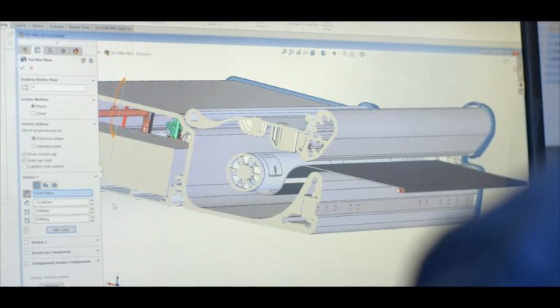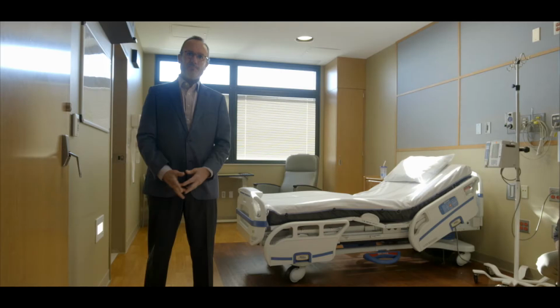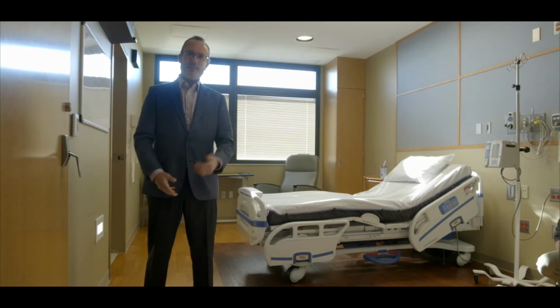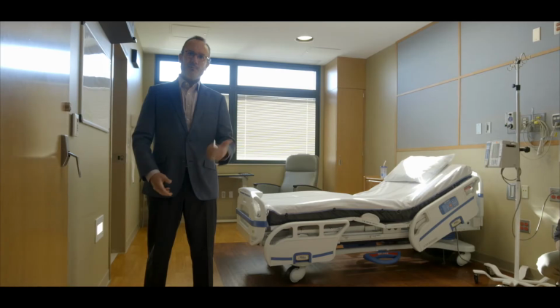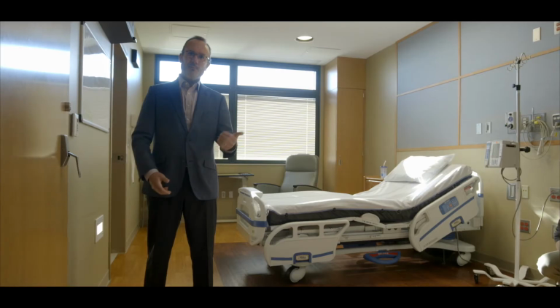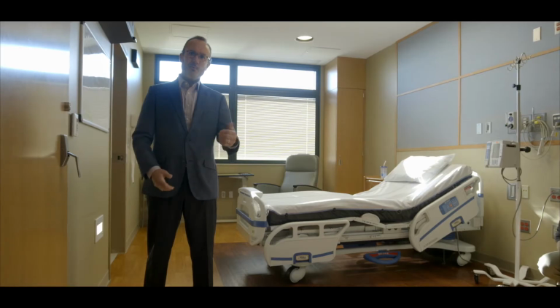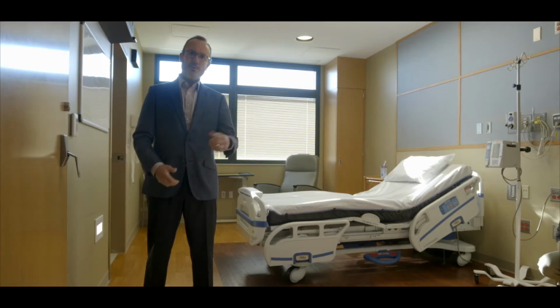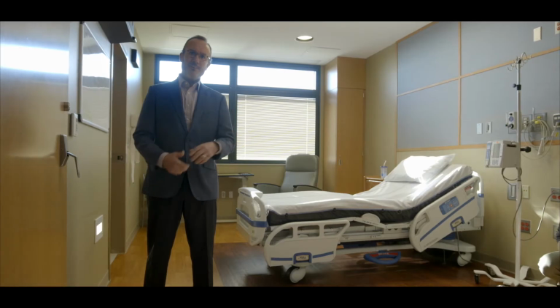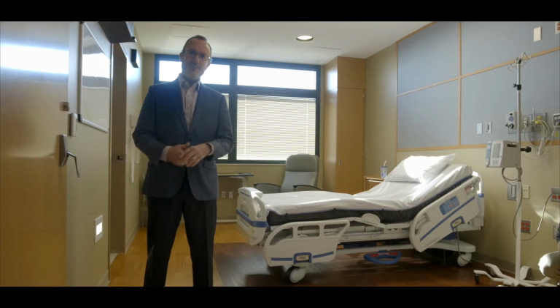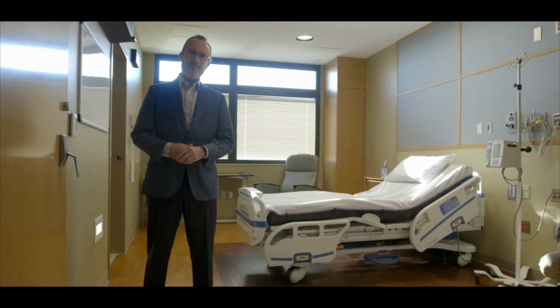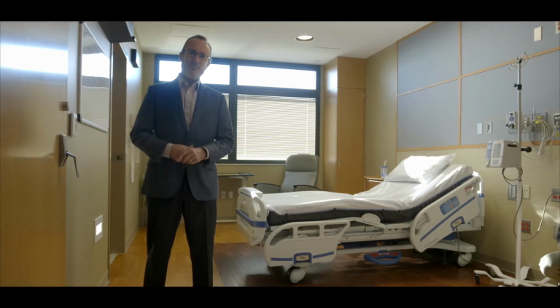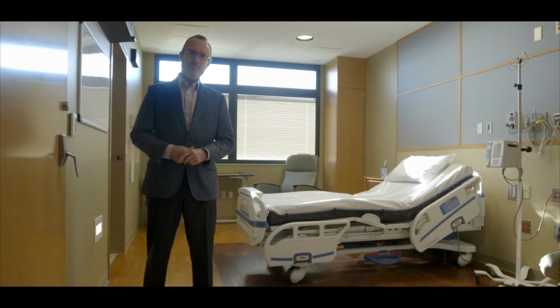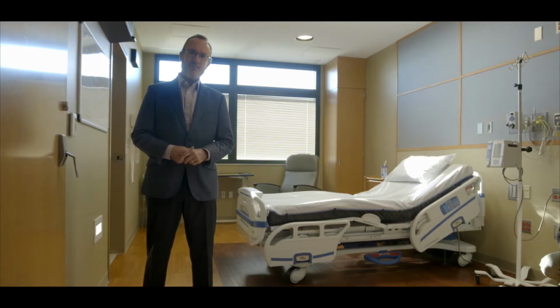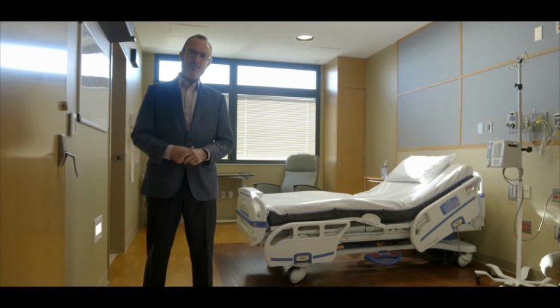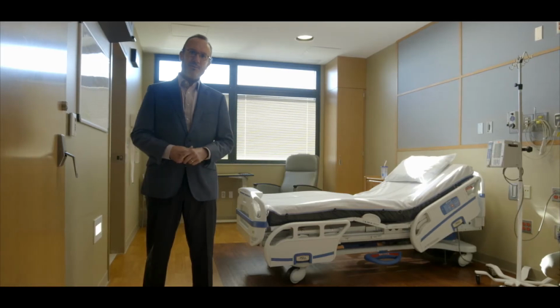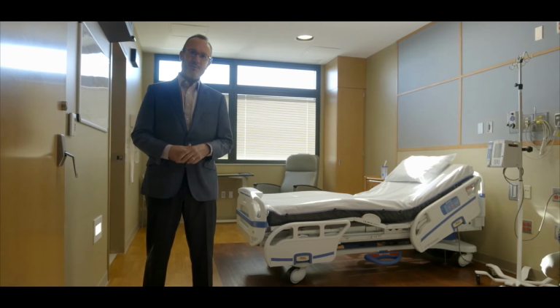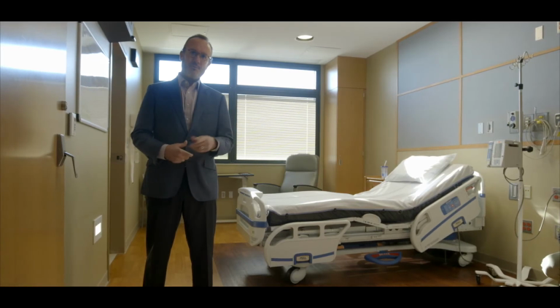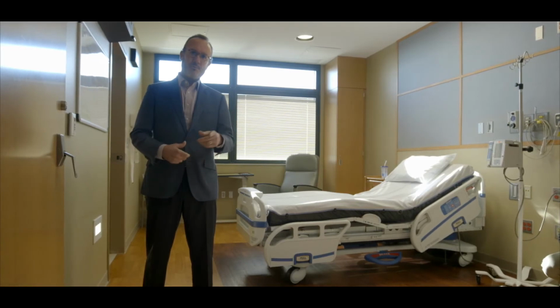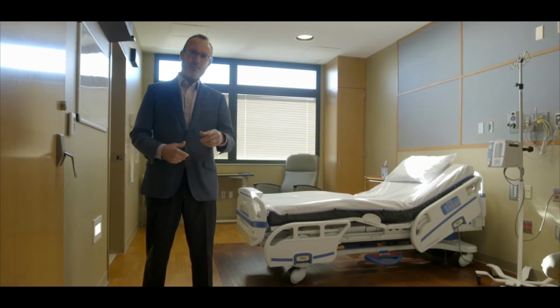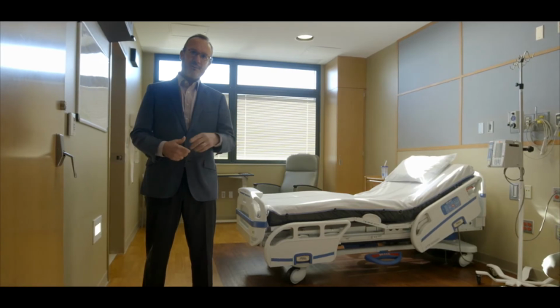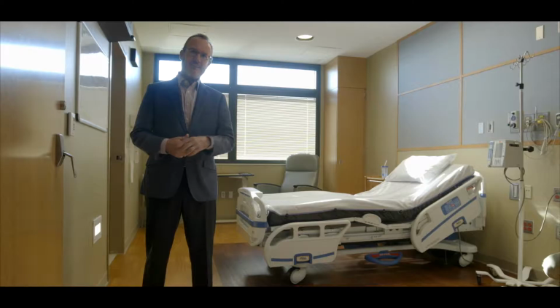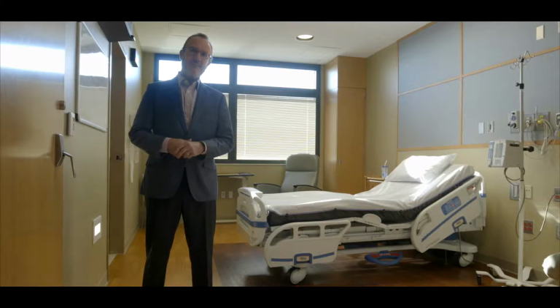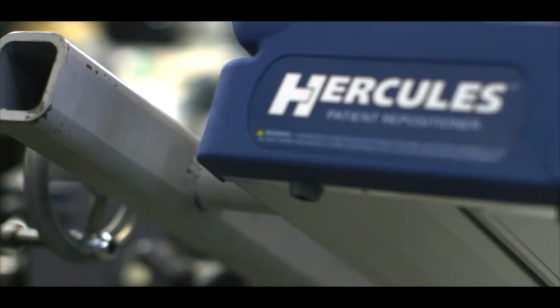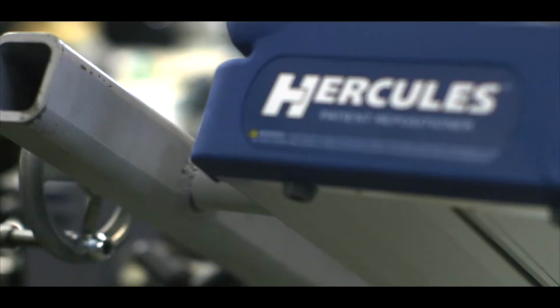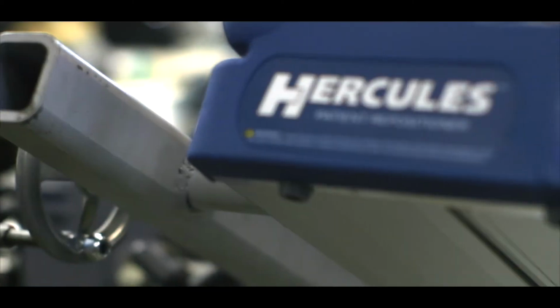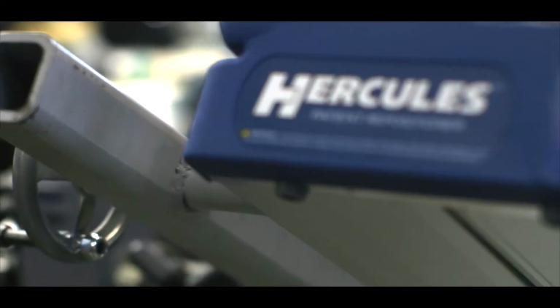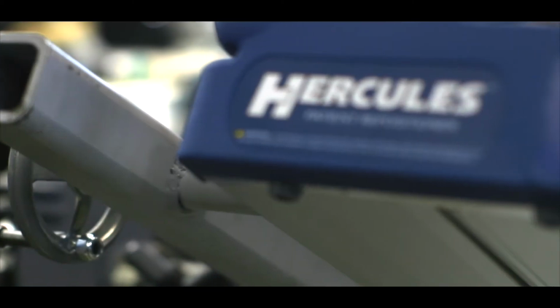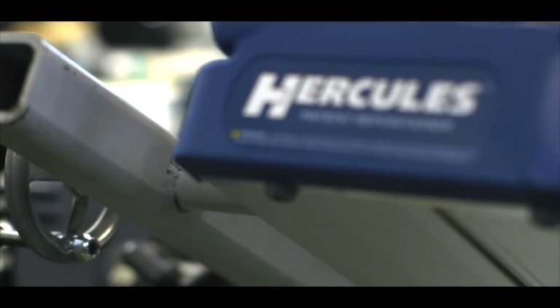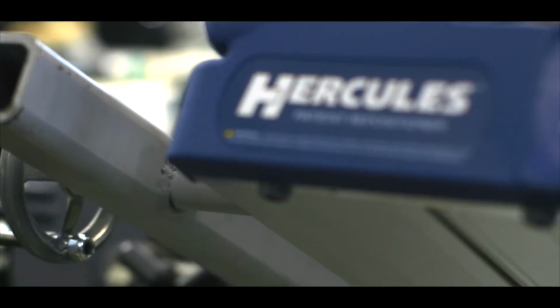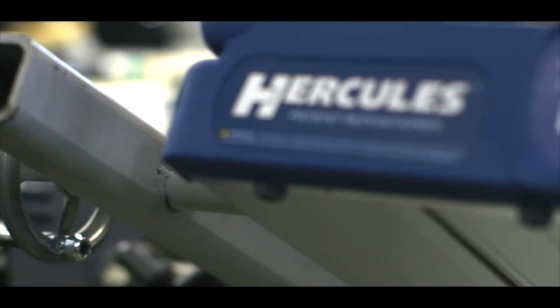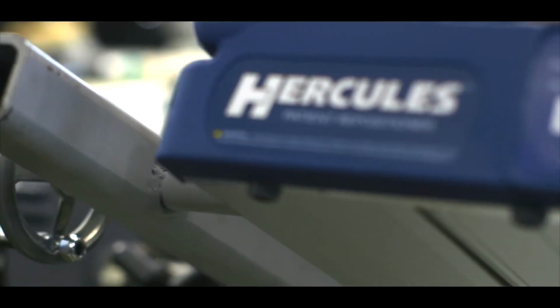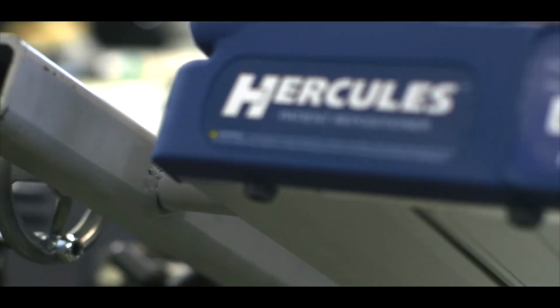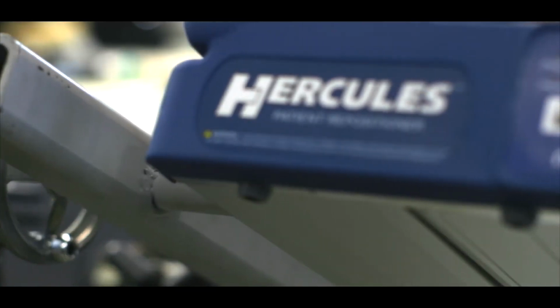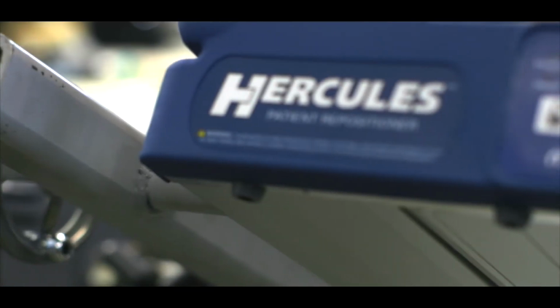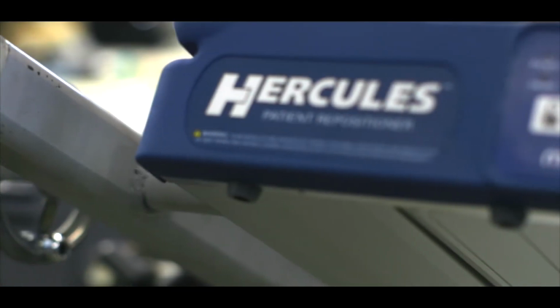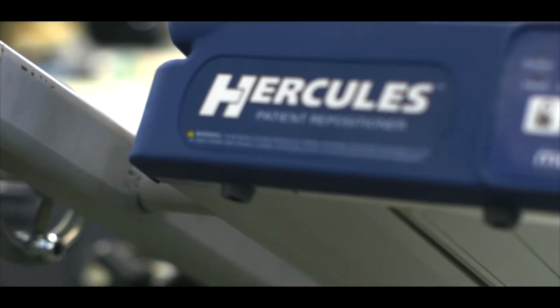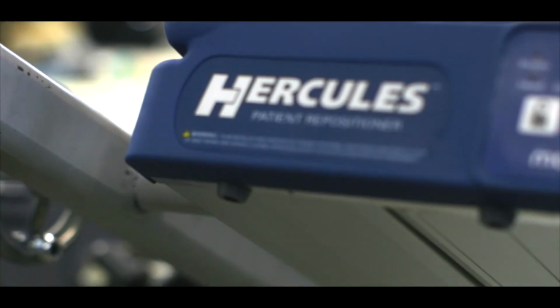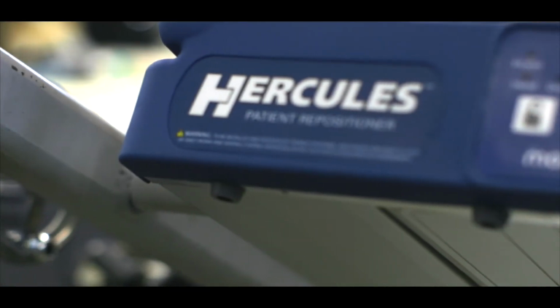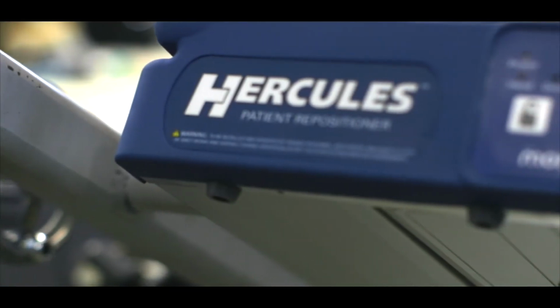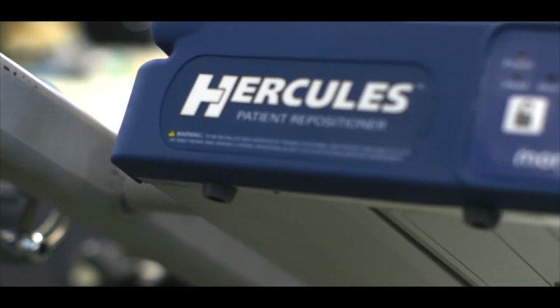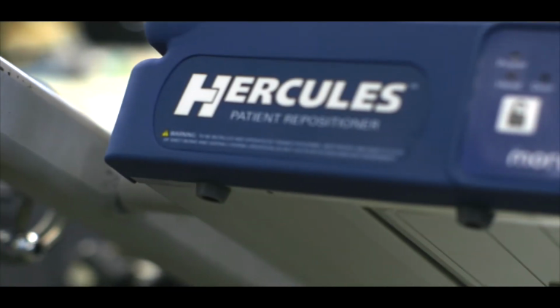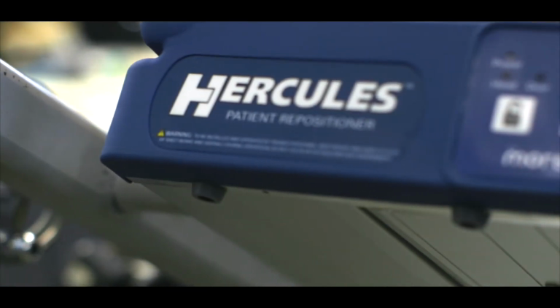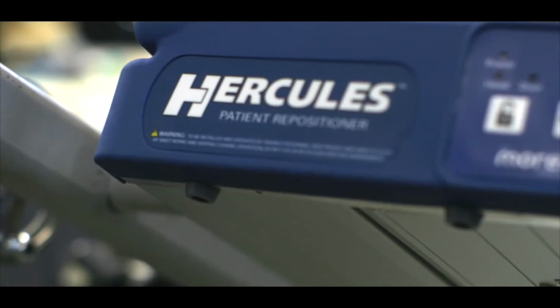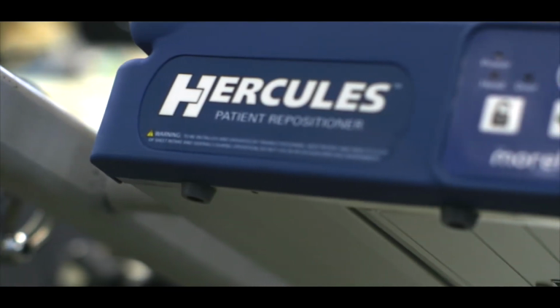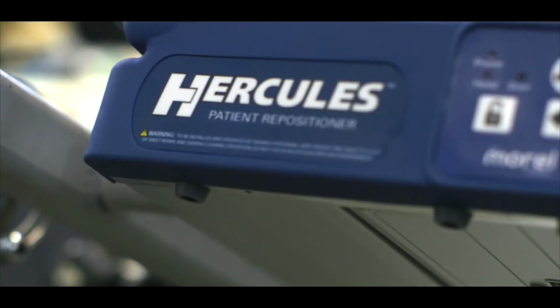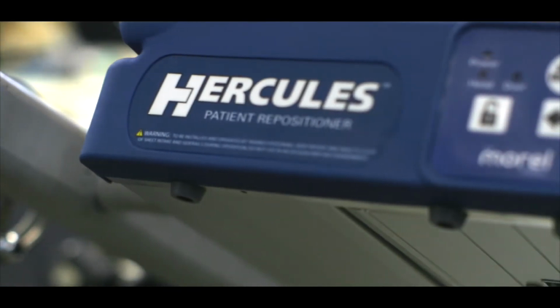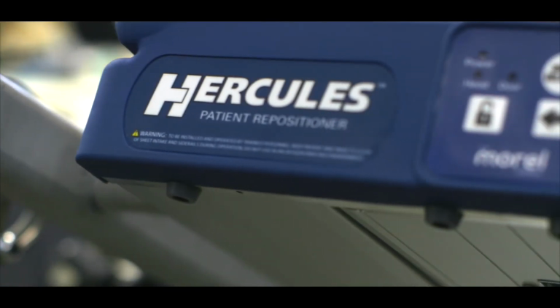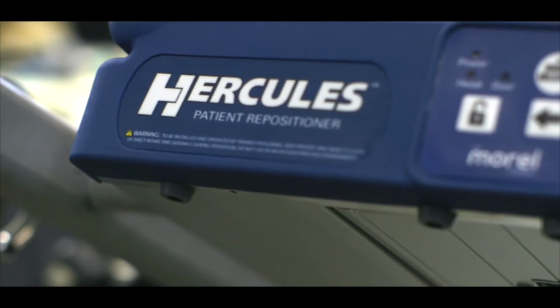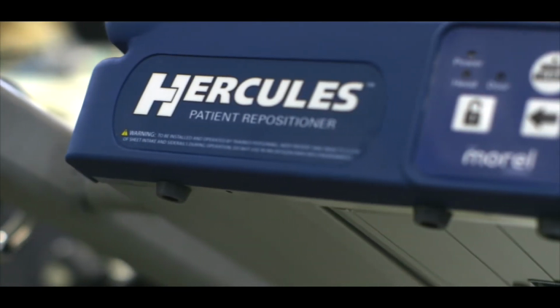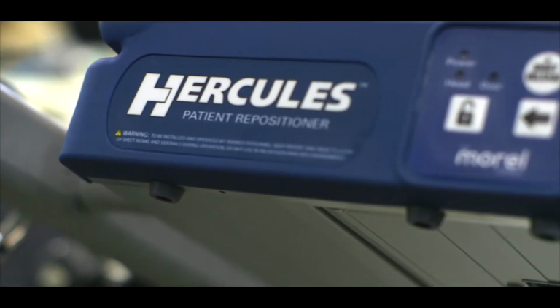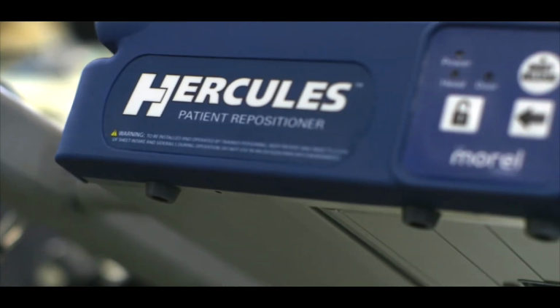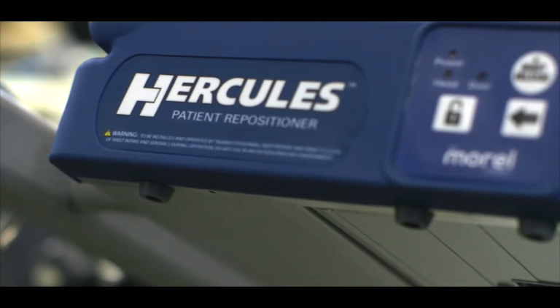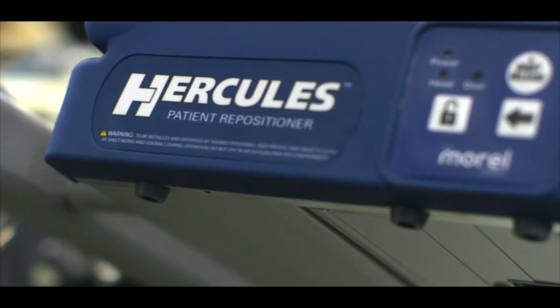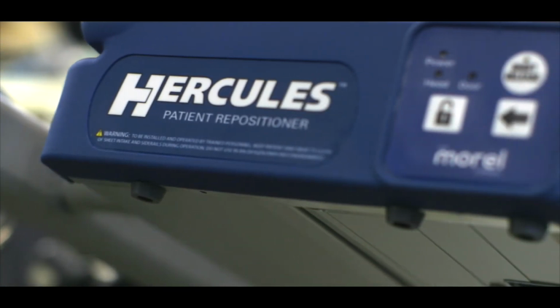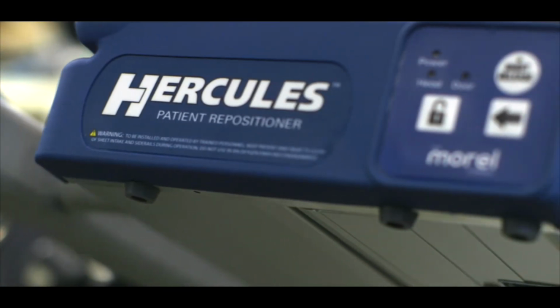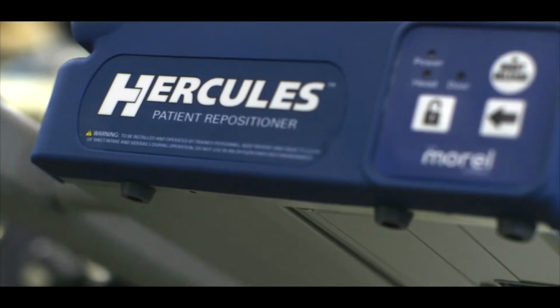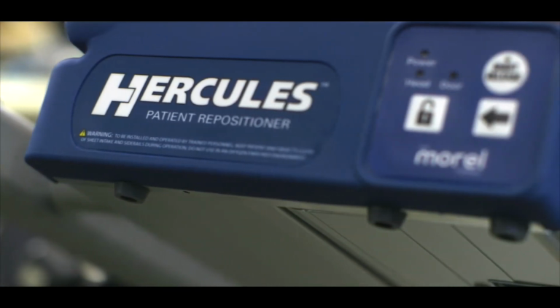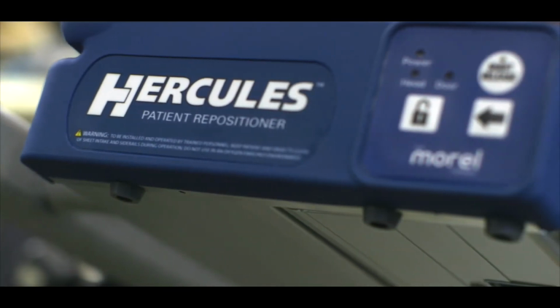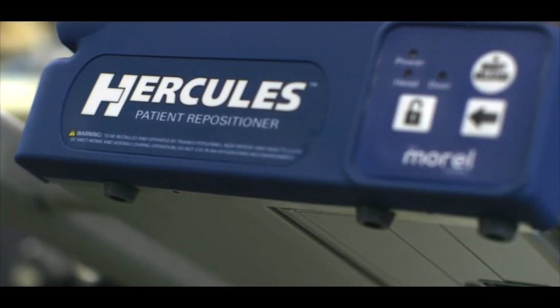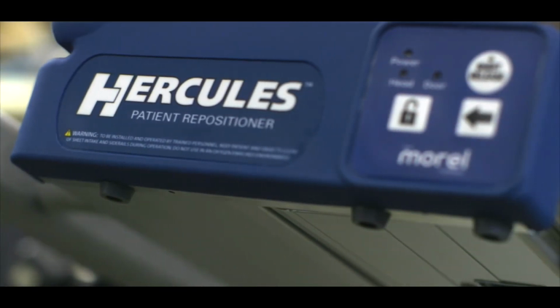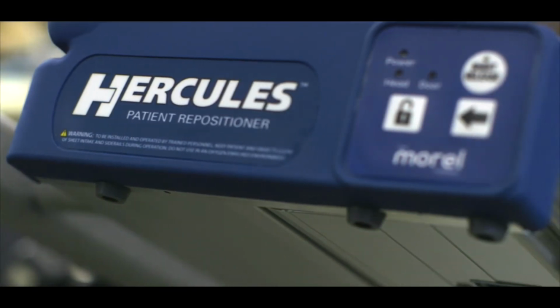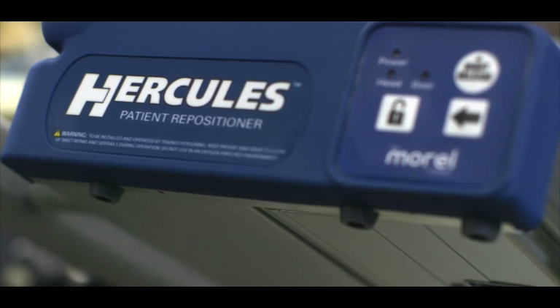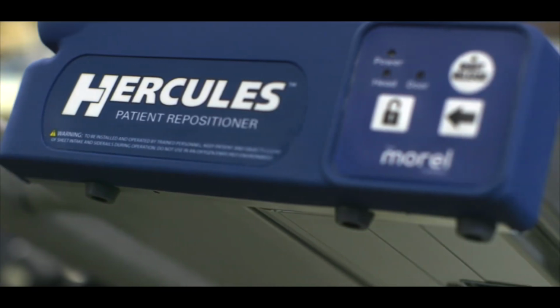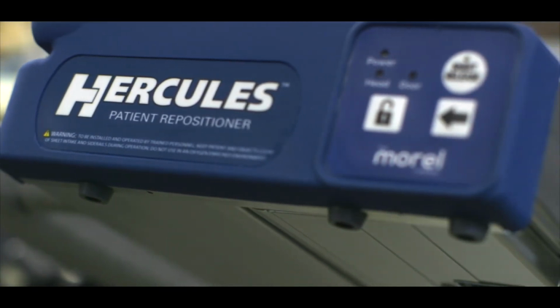And what we ended up with is a product that would change the nursing industry forever. It's called the Hercules Patient Repositioner.